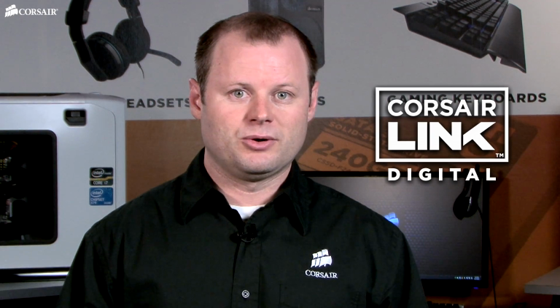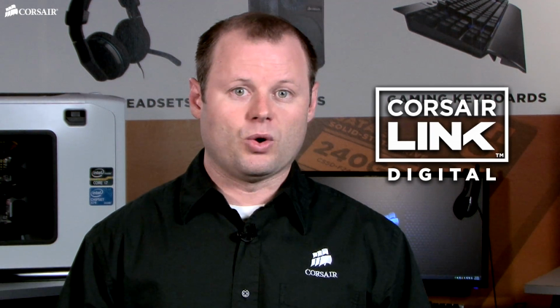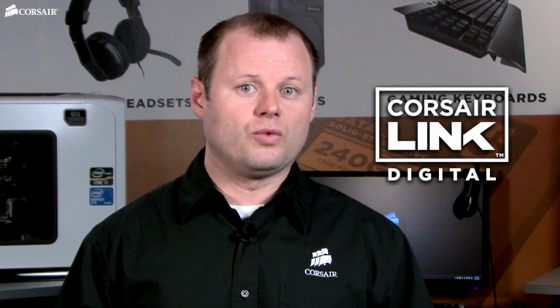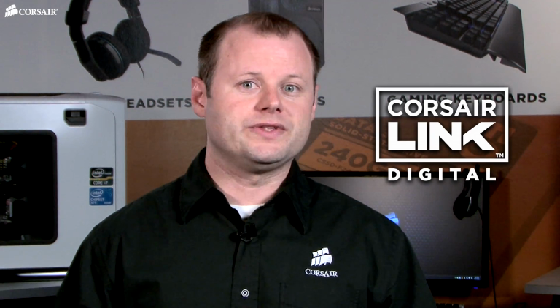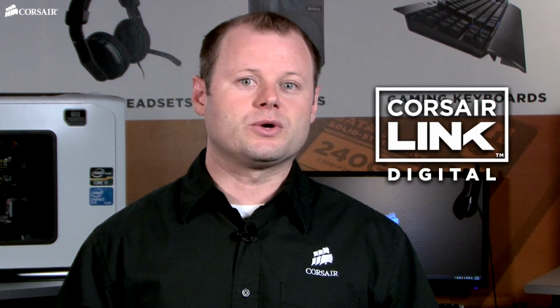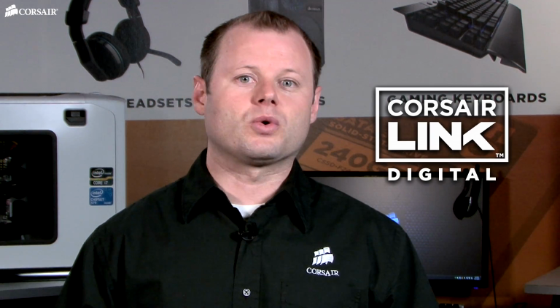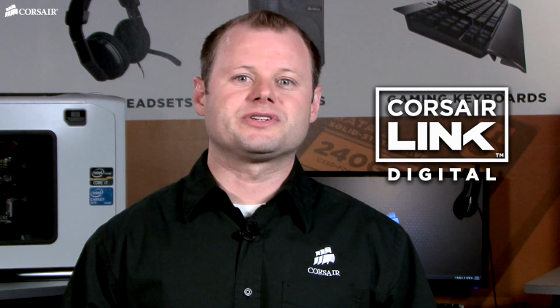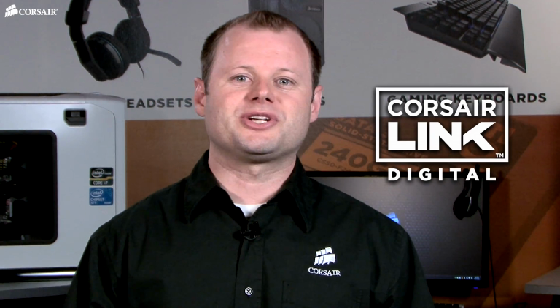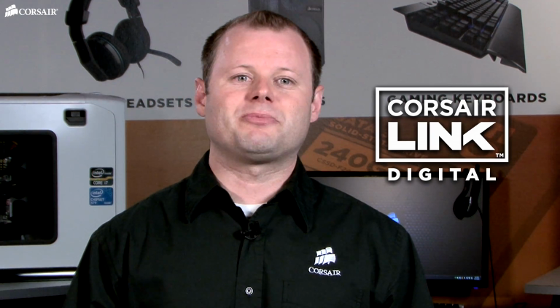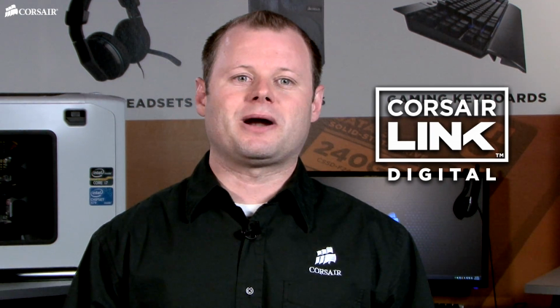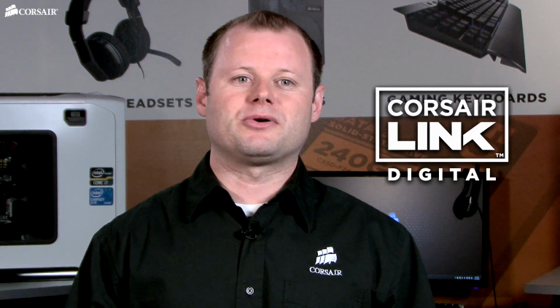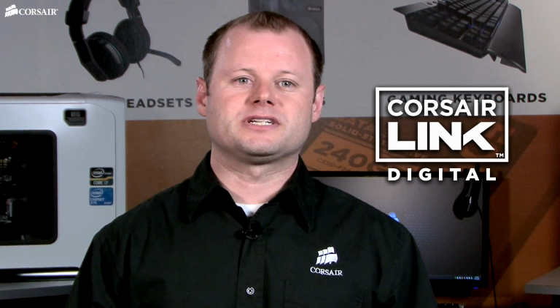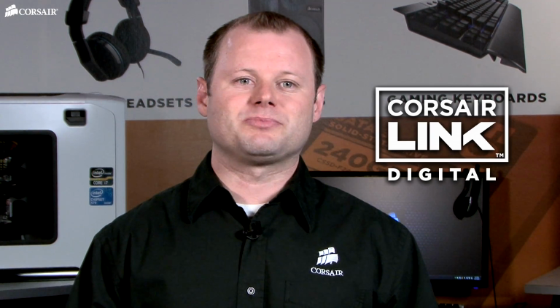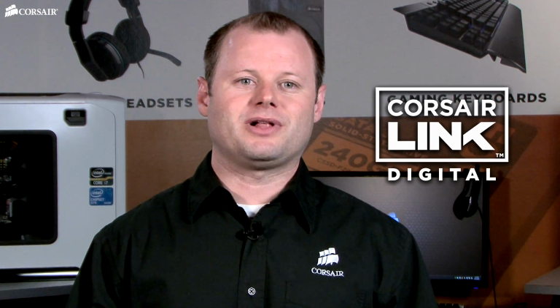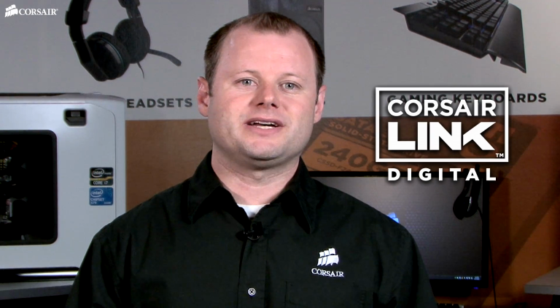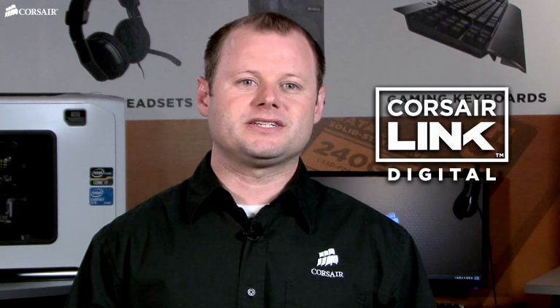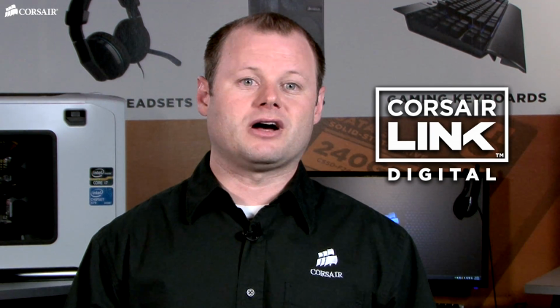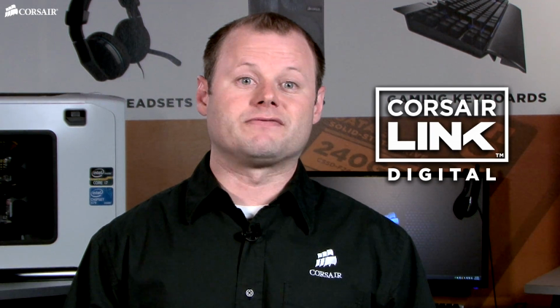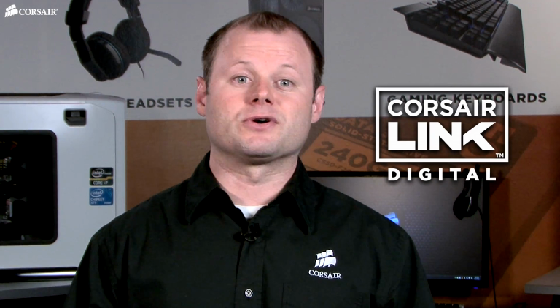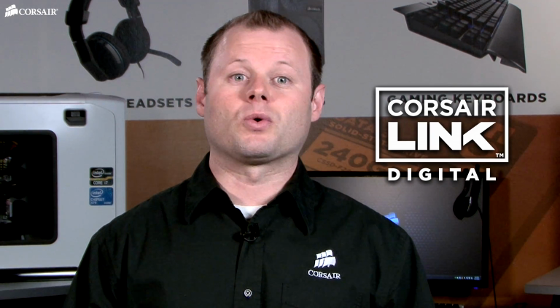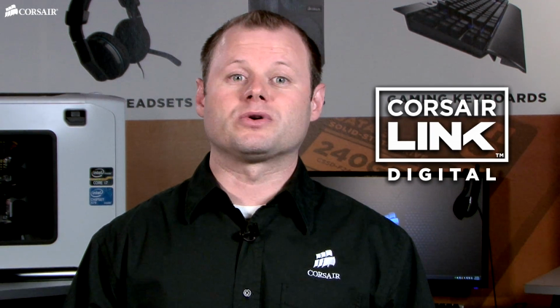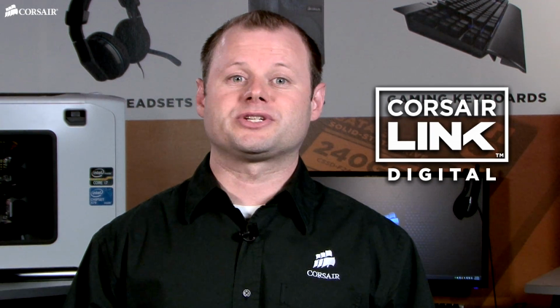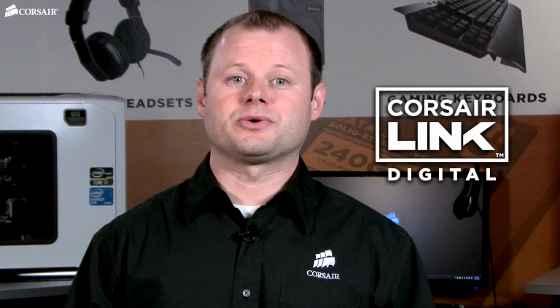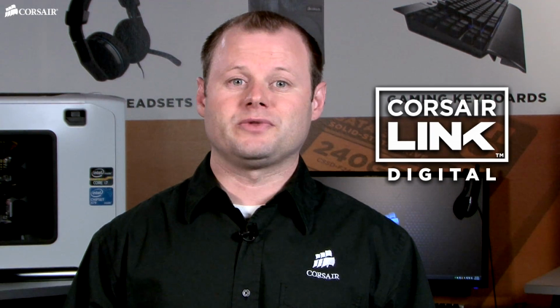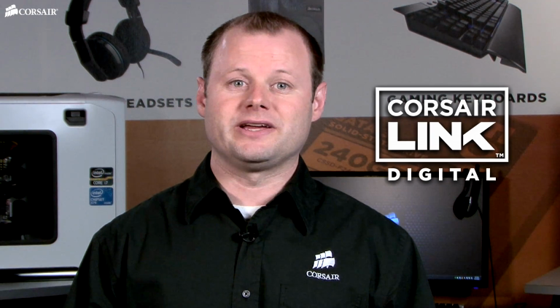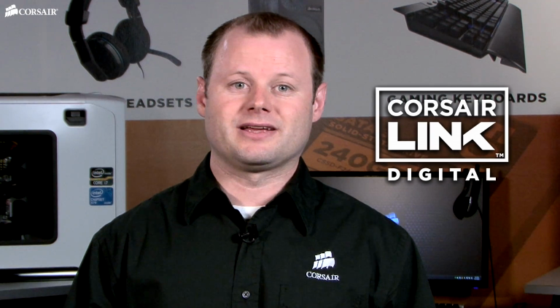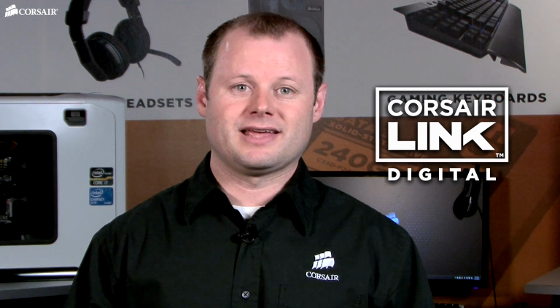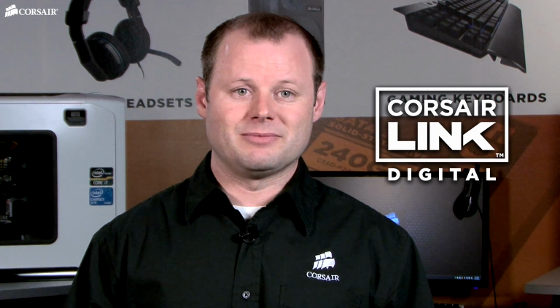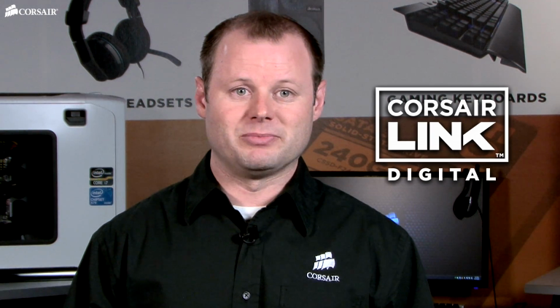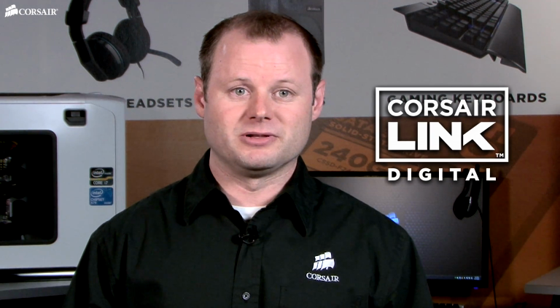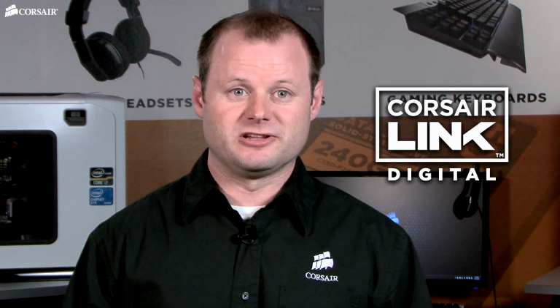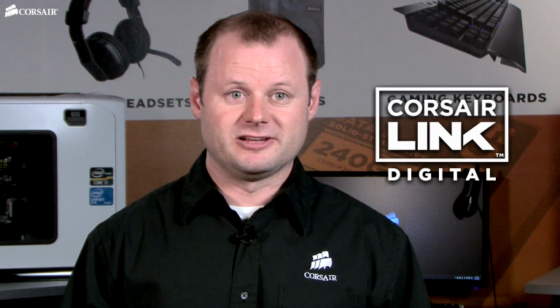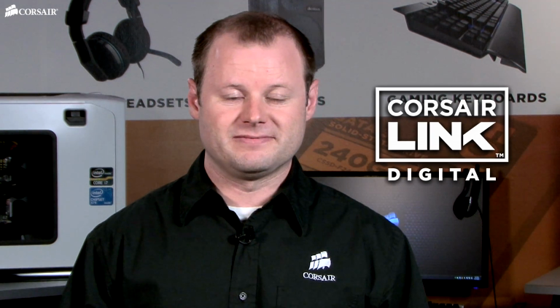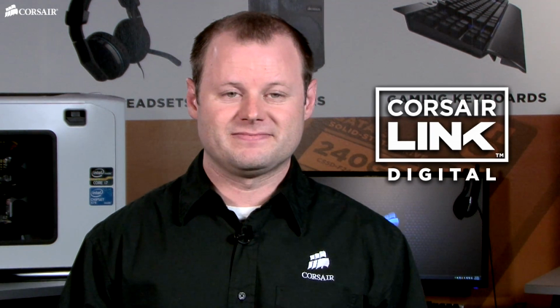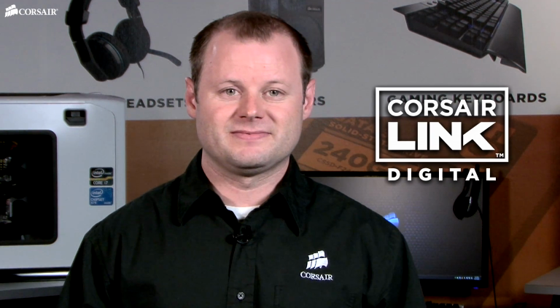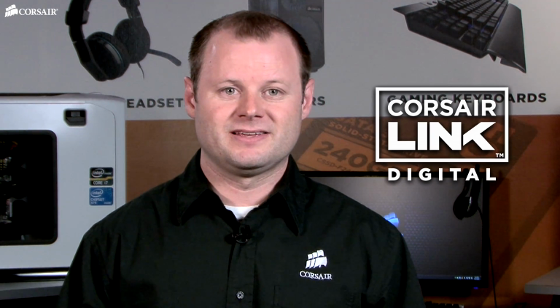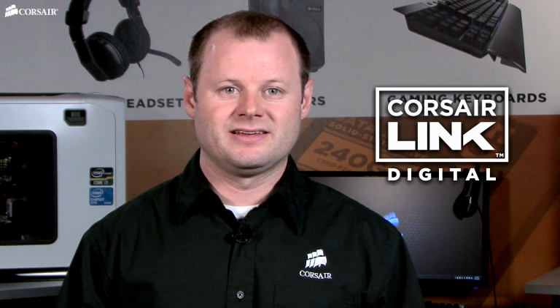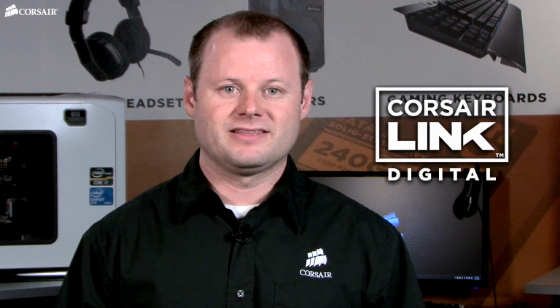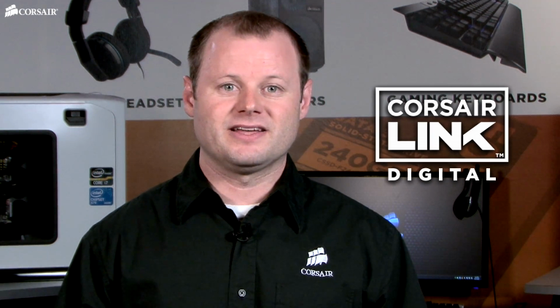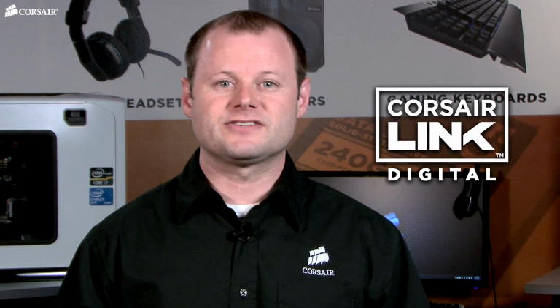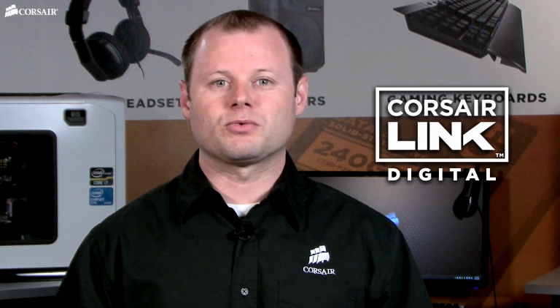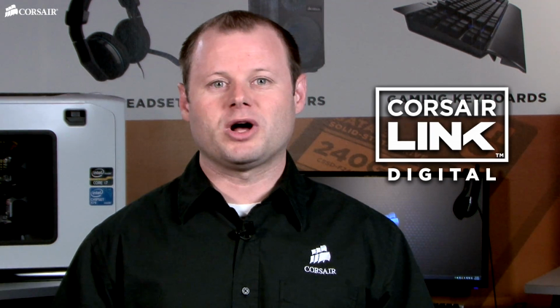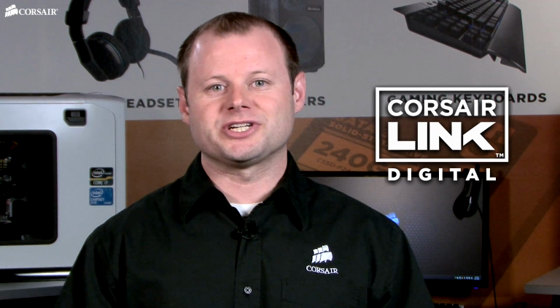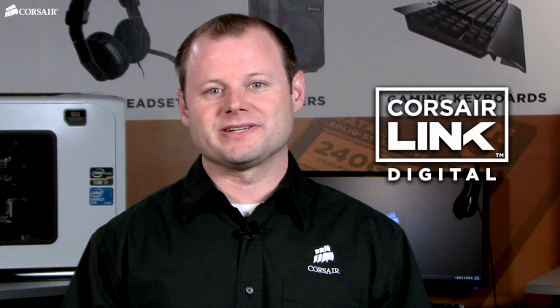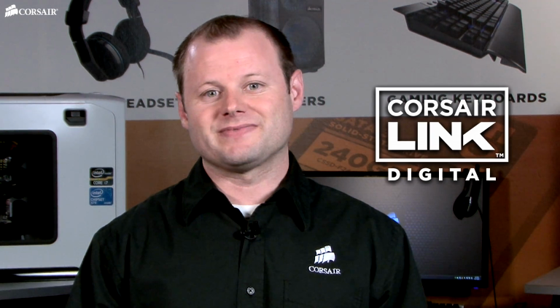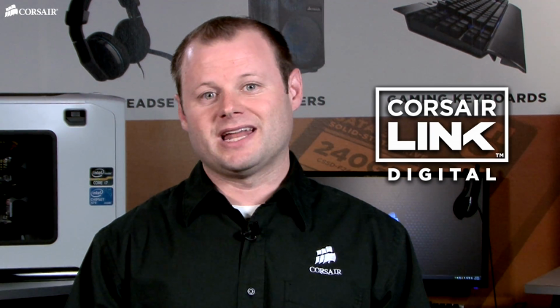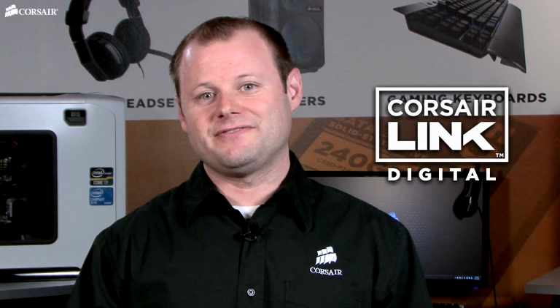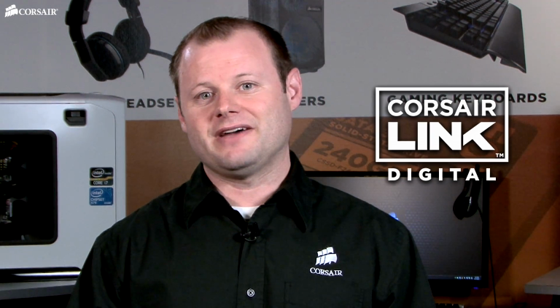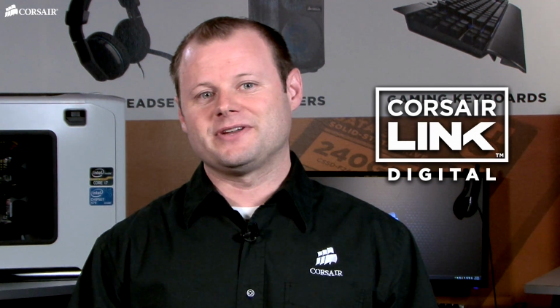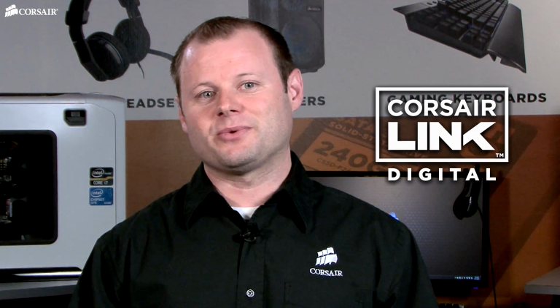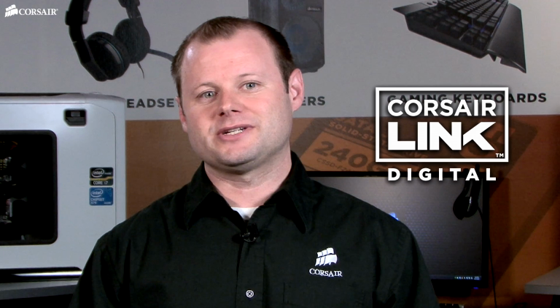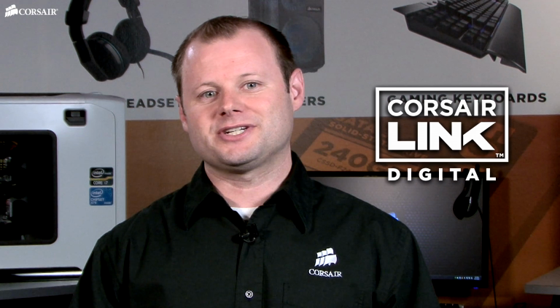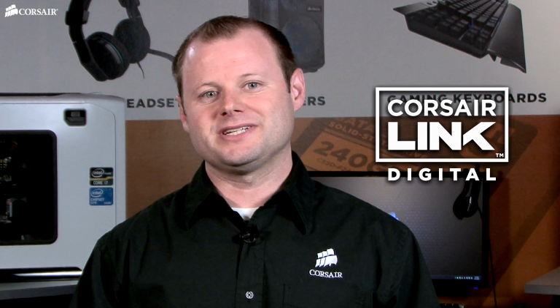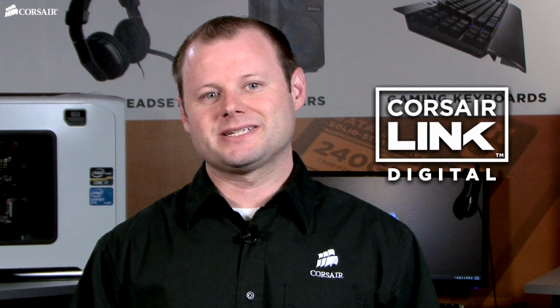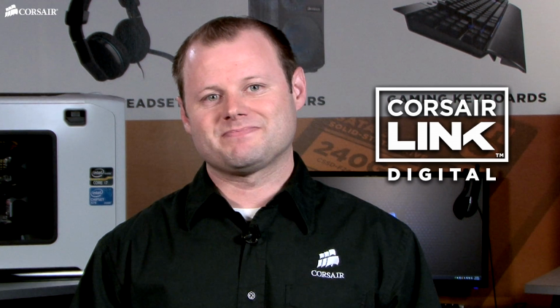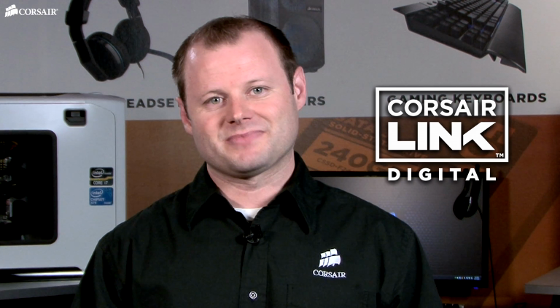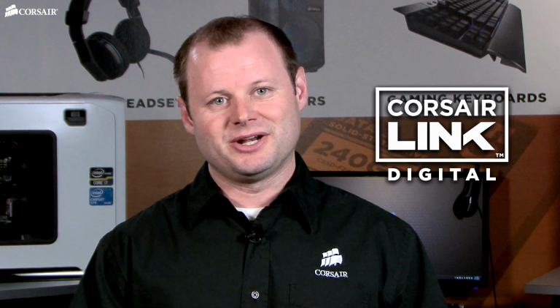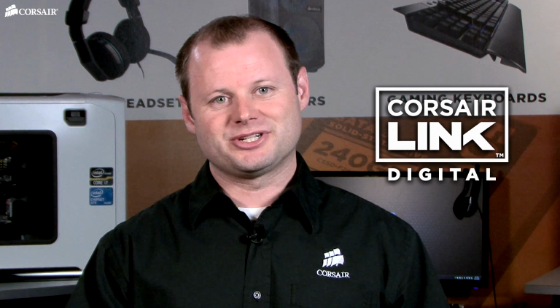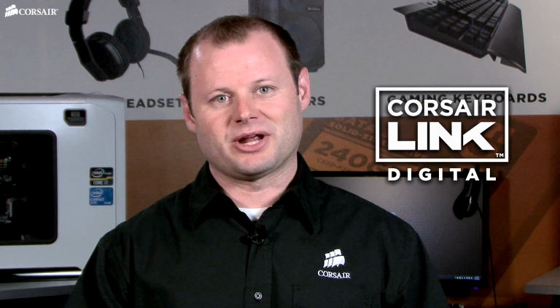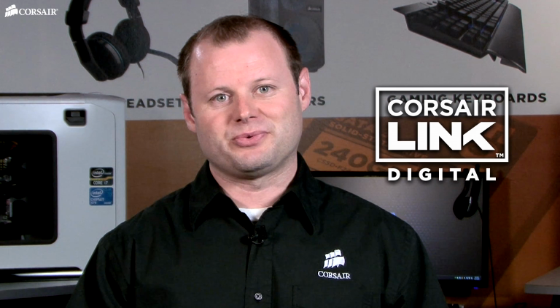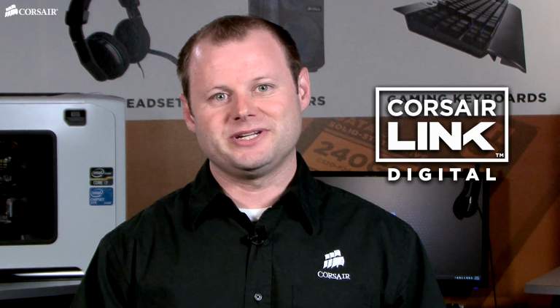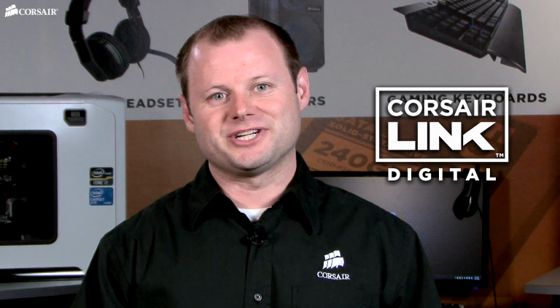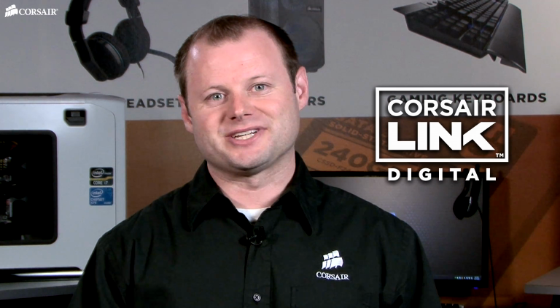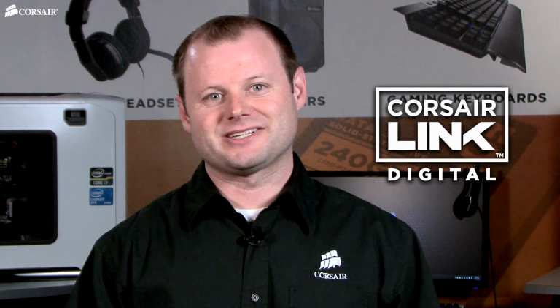Only Corsair power supplies offer Corsair Link capability. Thanks for watching, and if you have any questions, here's how to reach us.